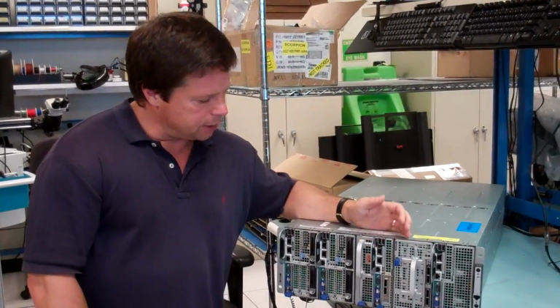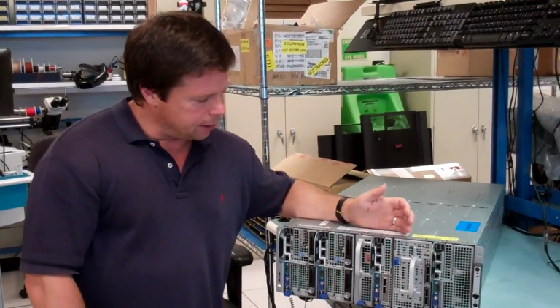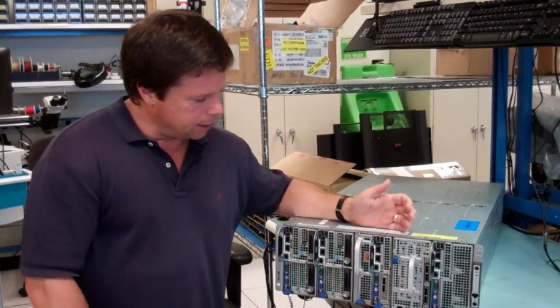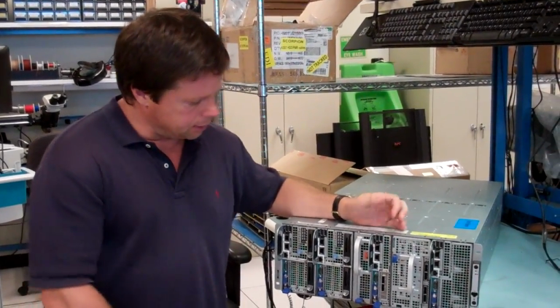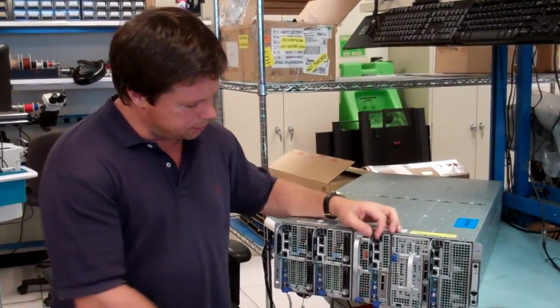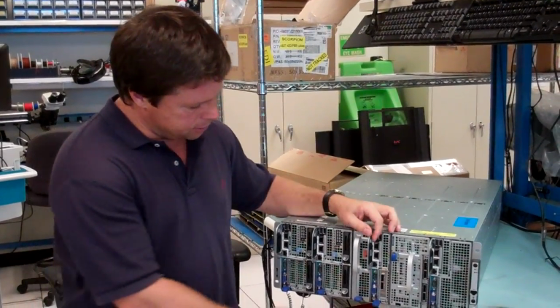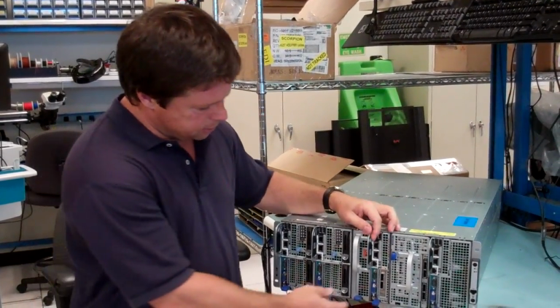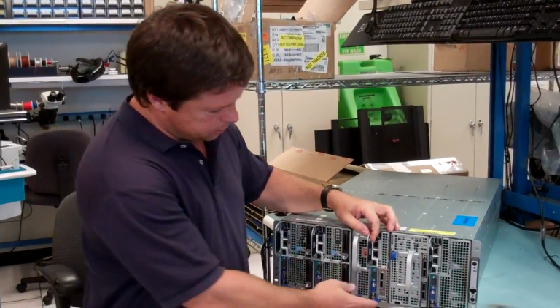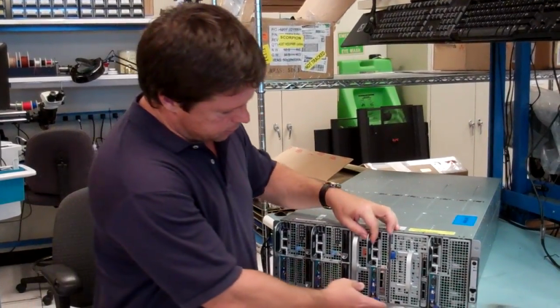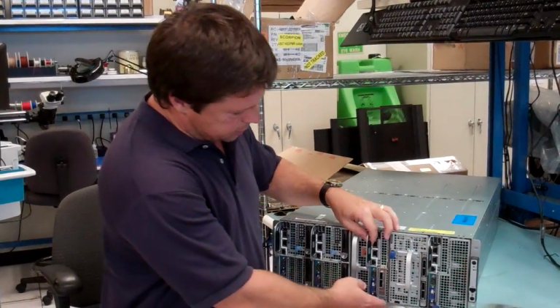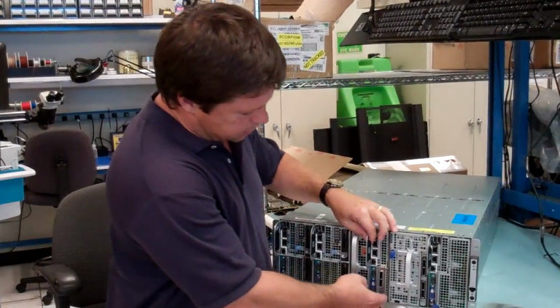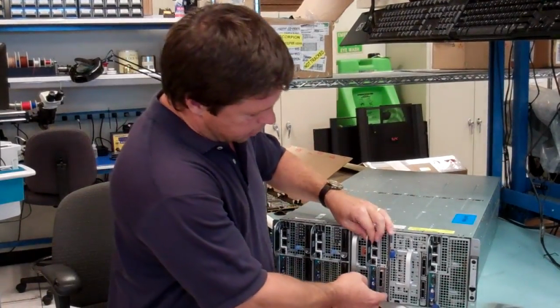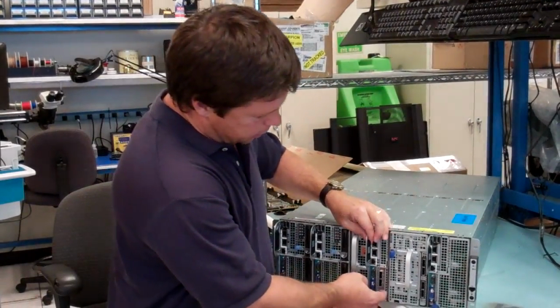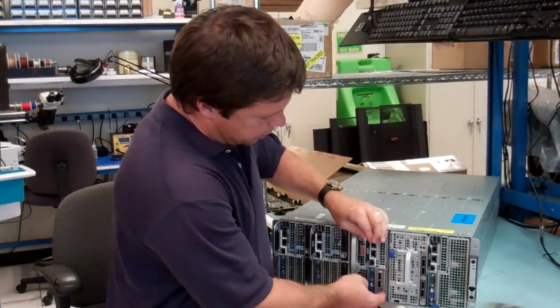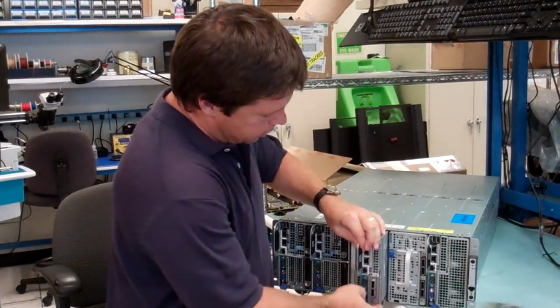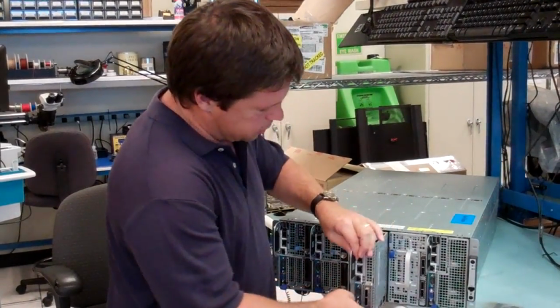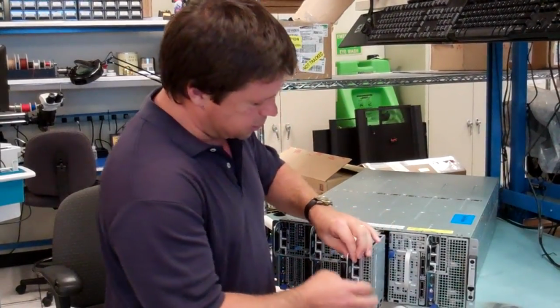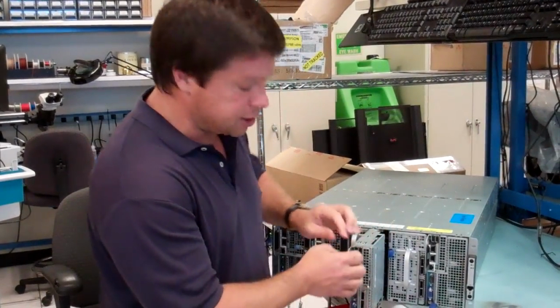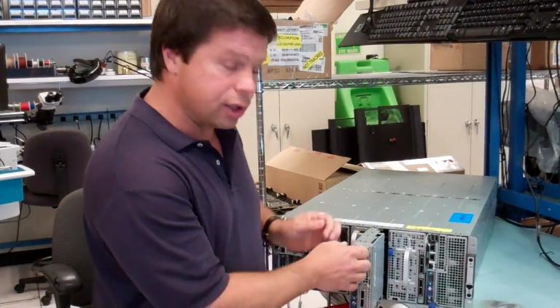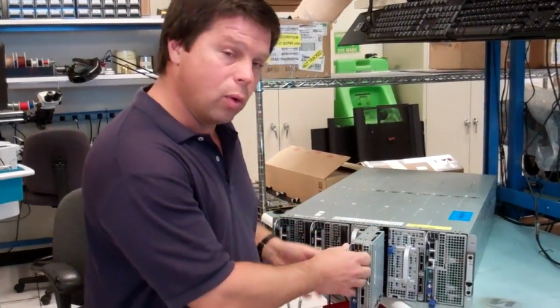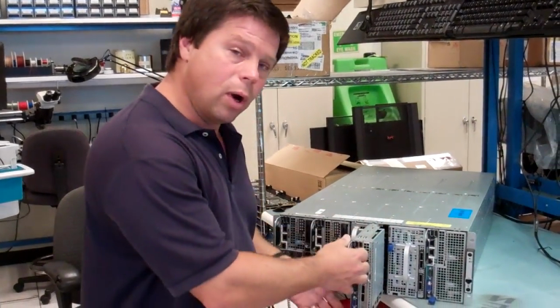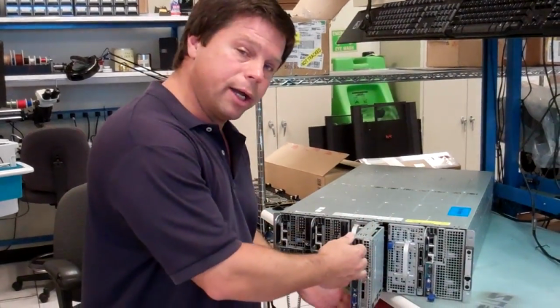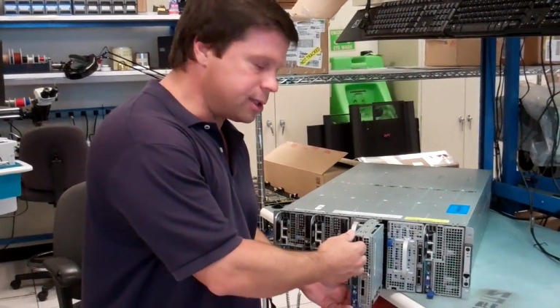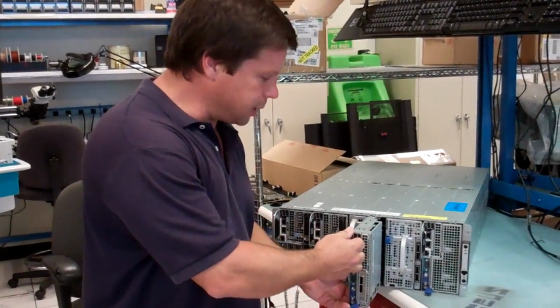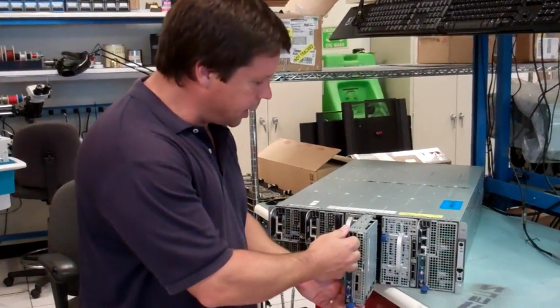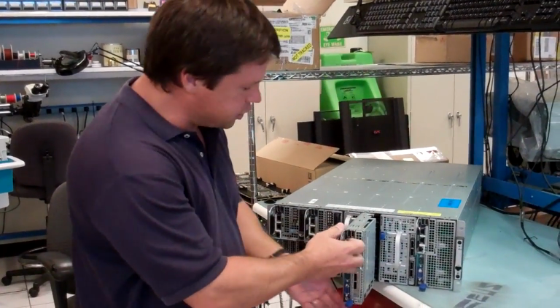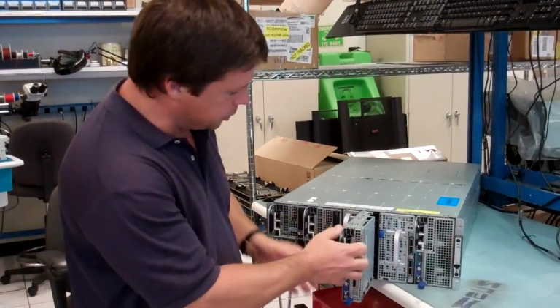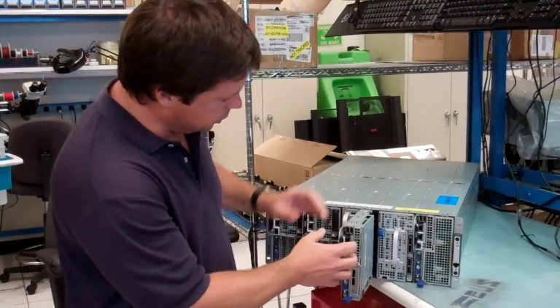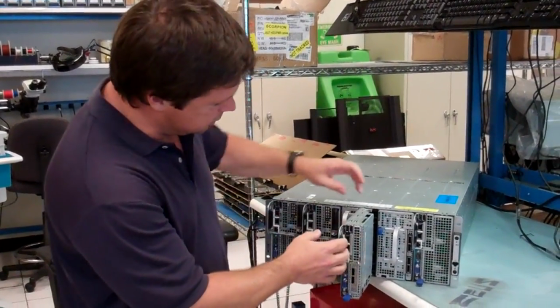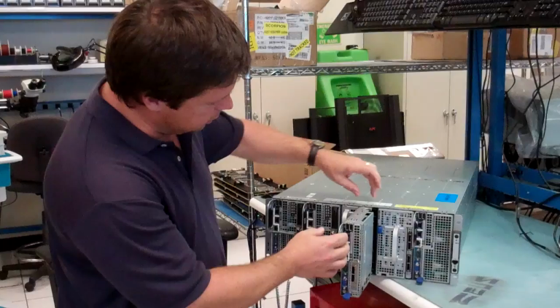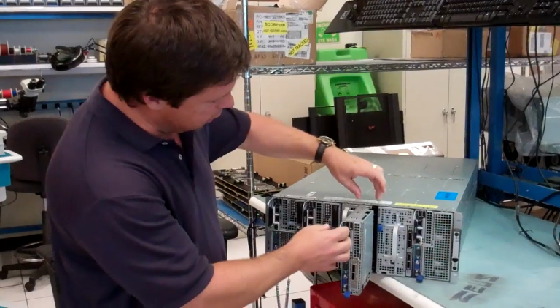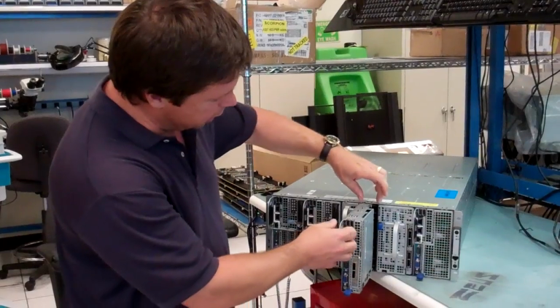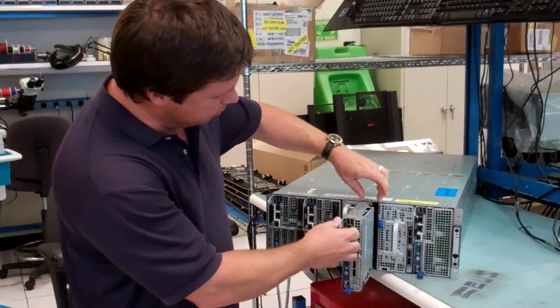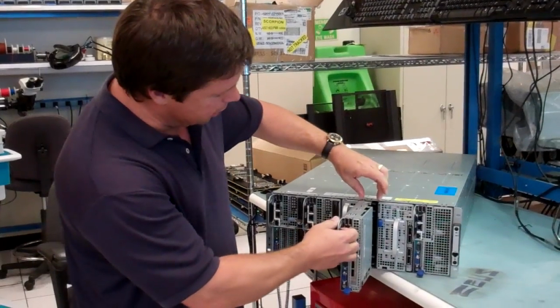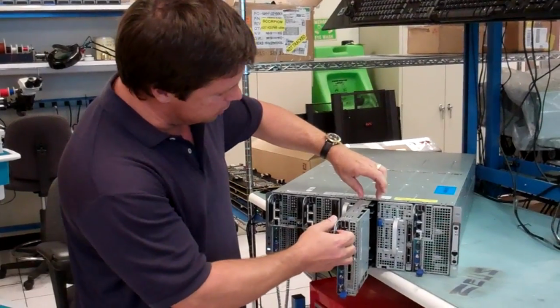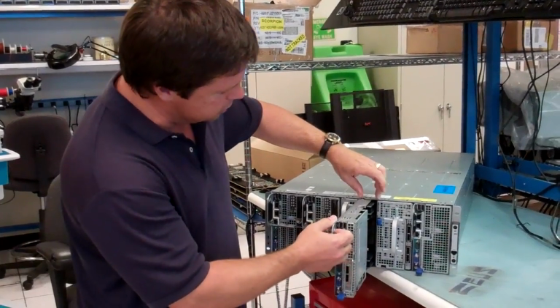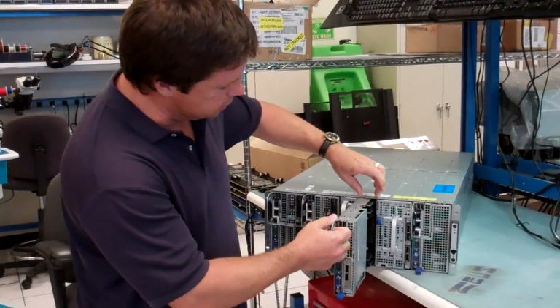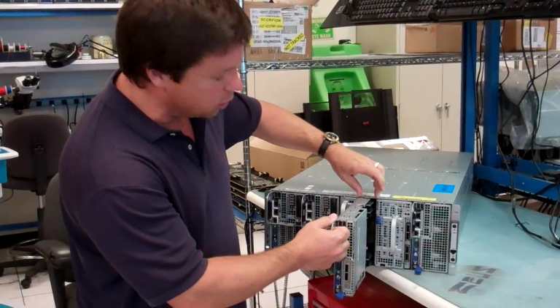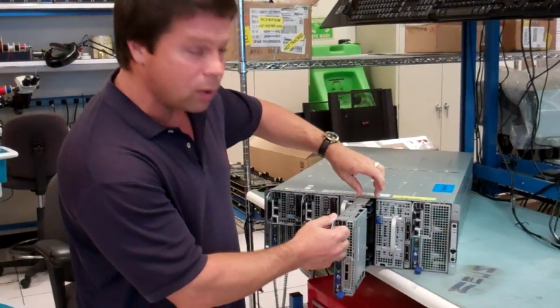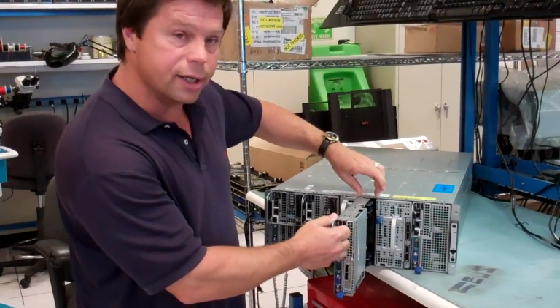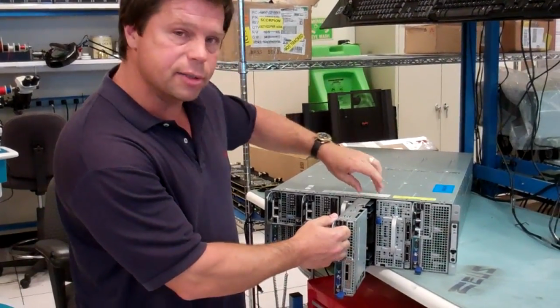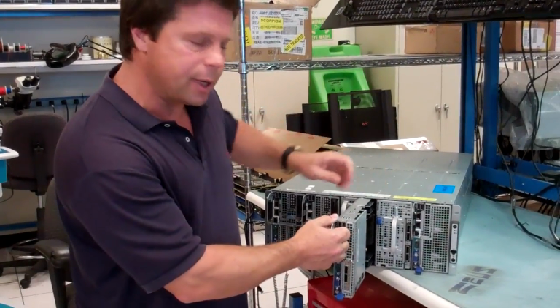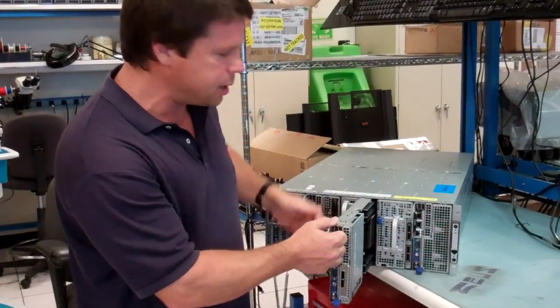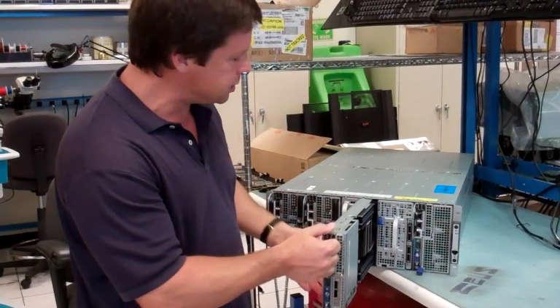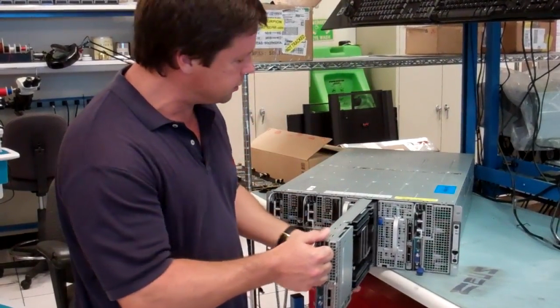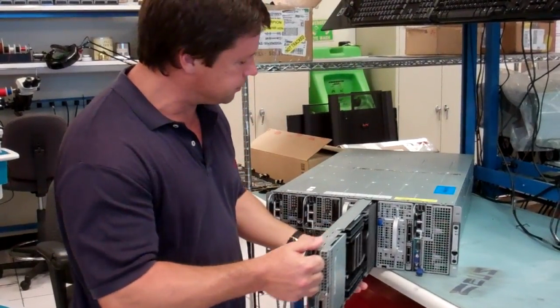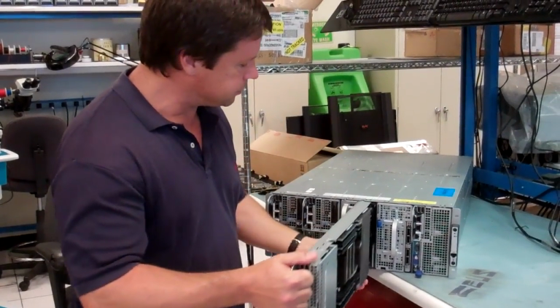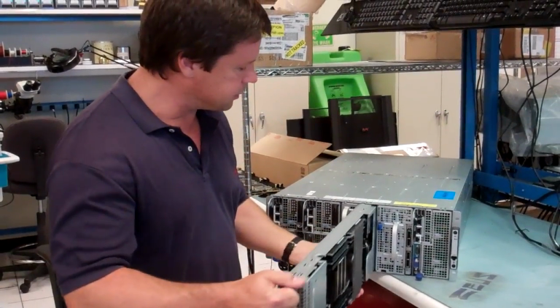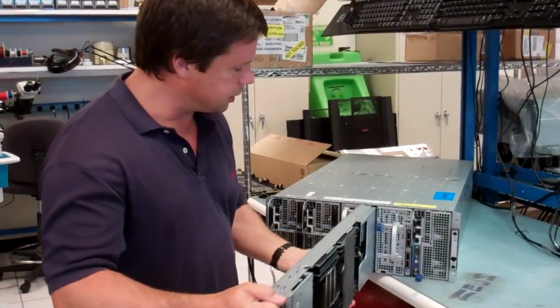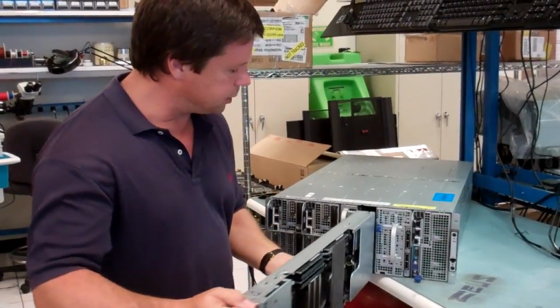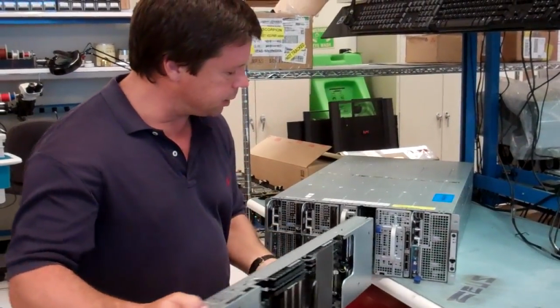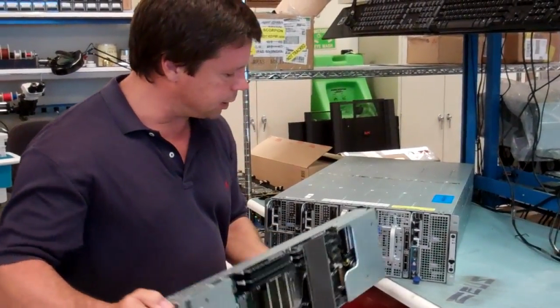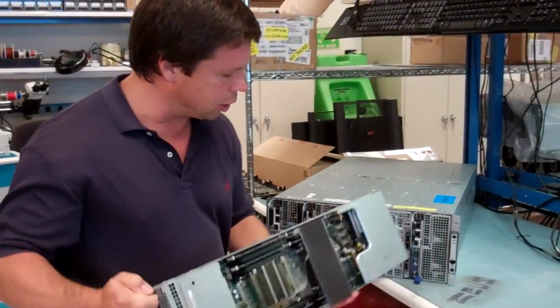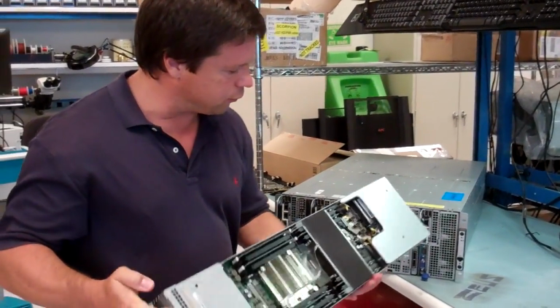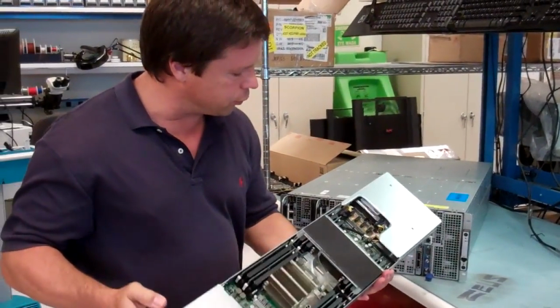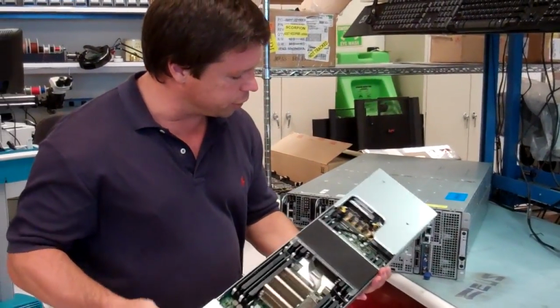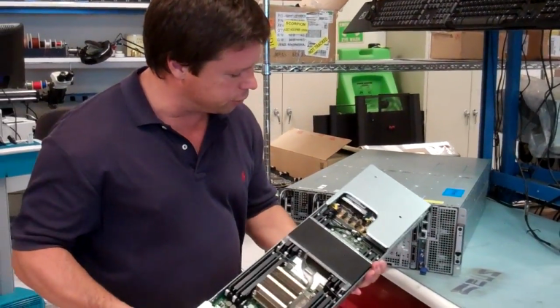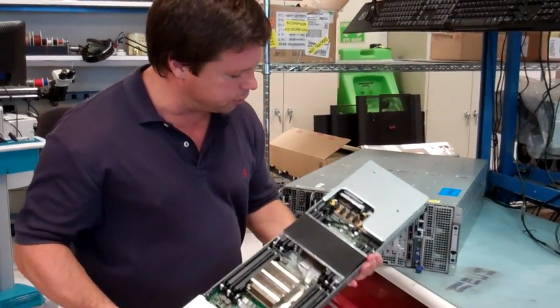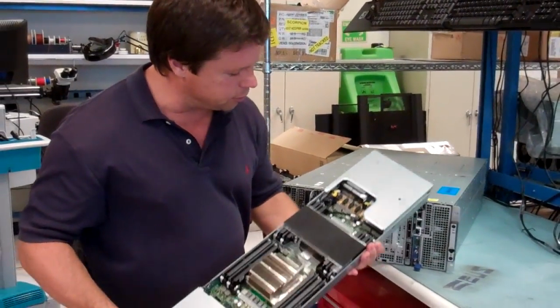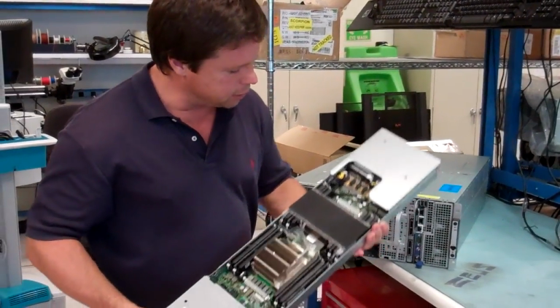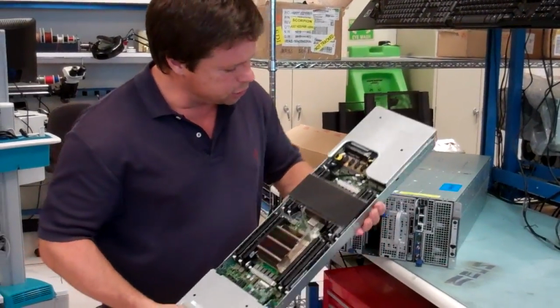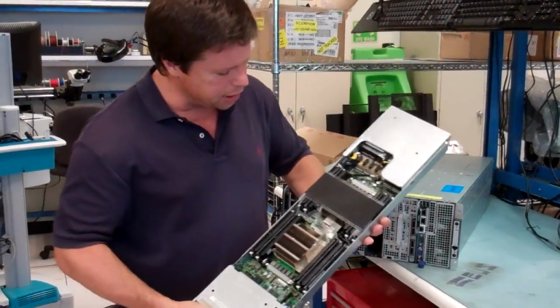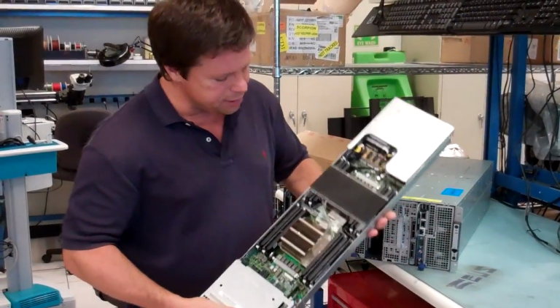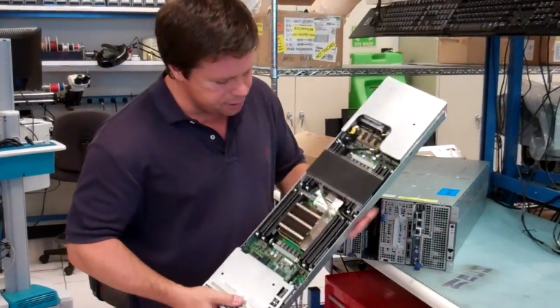Let's start here. It's a single-wide sled. As you can see, it occupies a single-wide space in our 4U chassis.